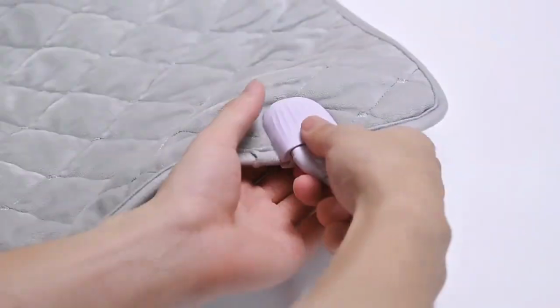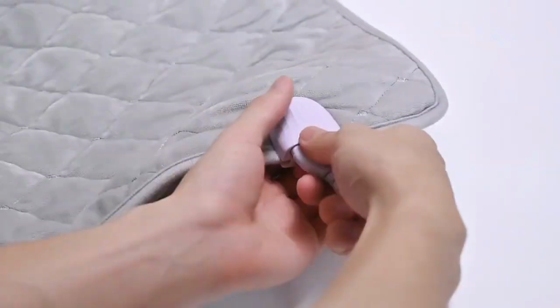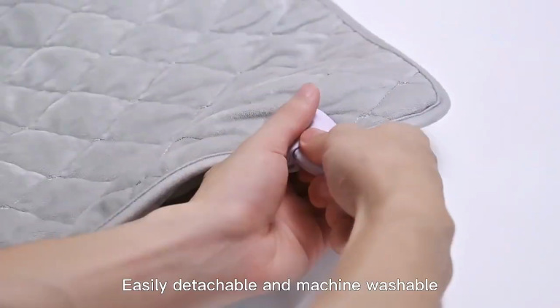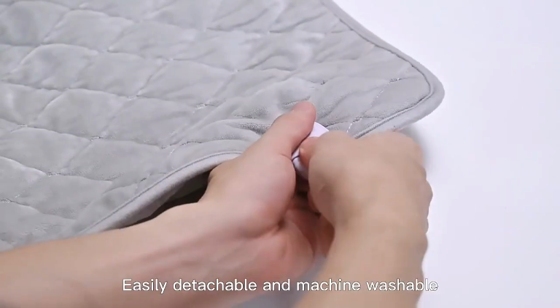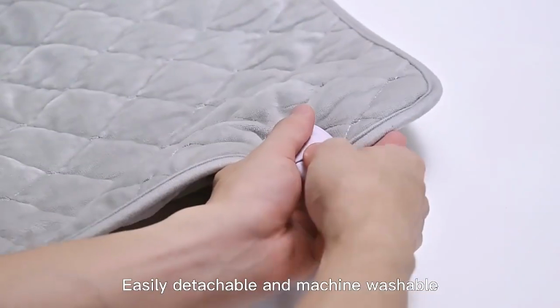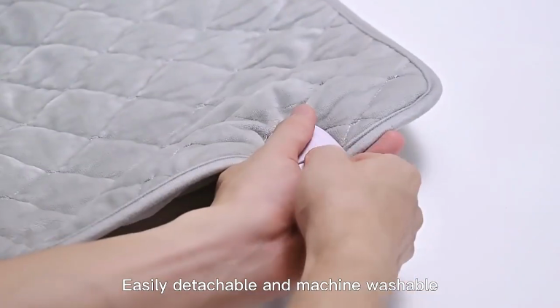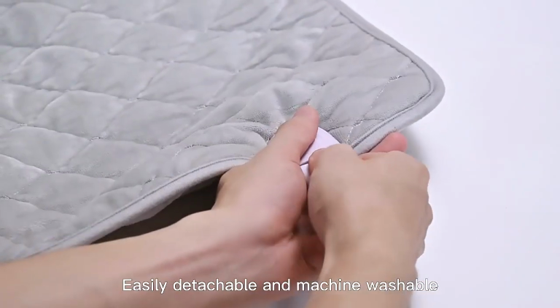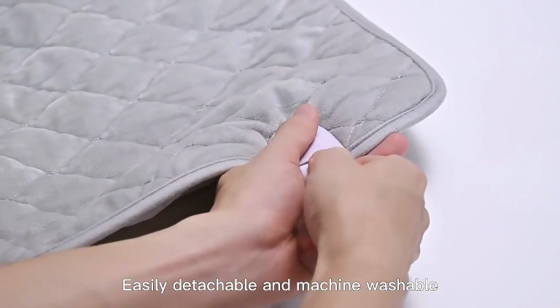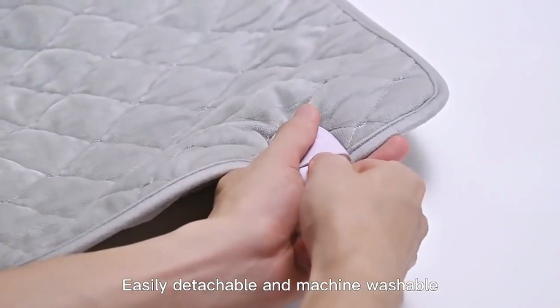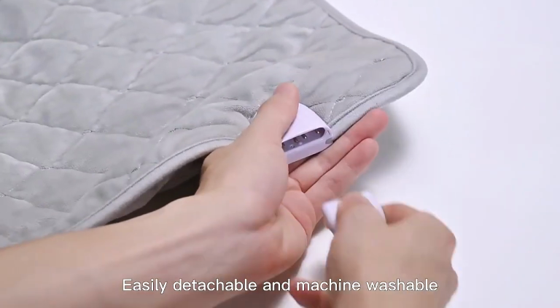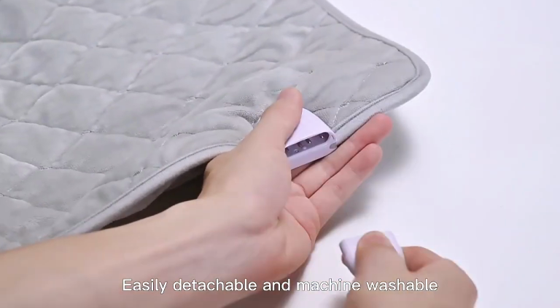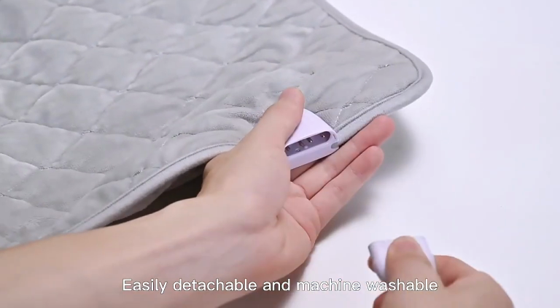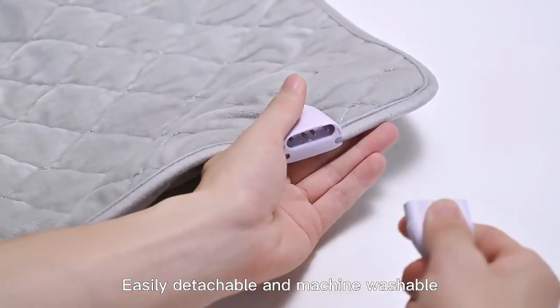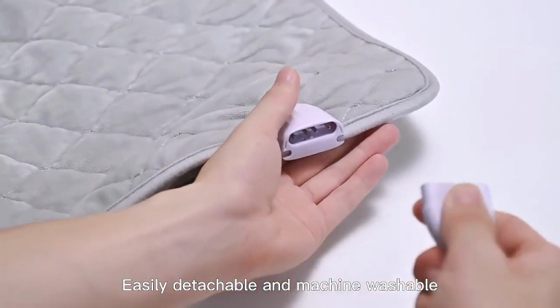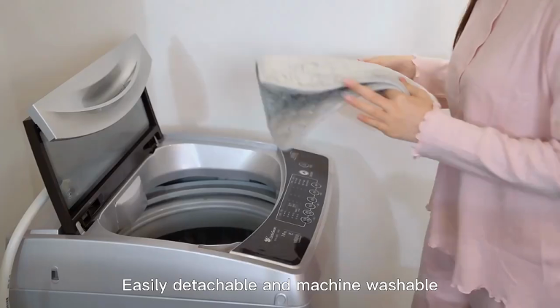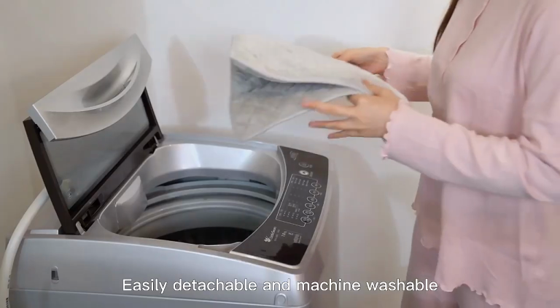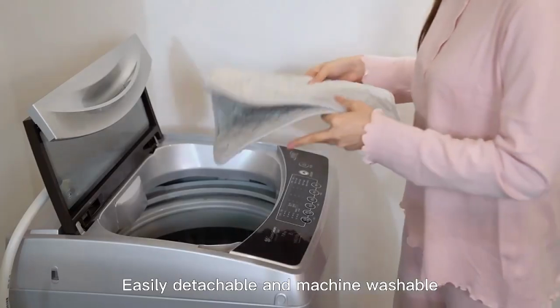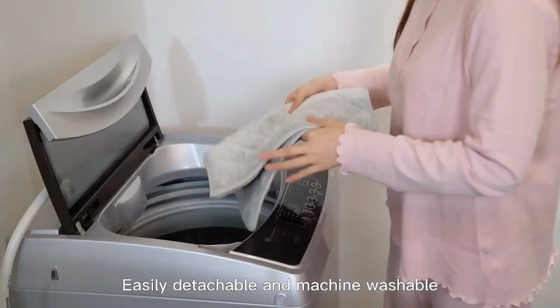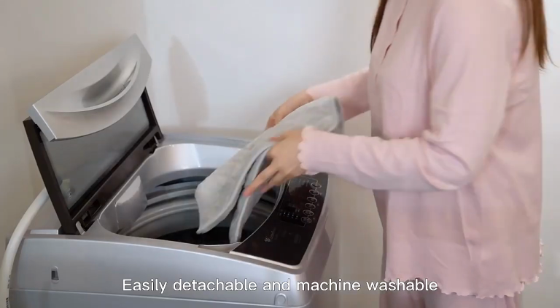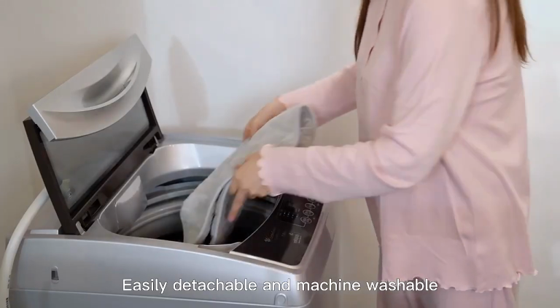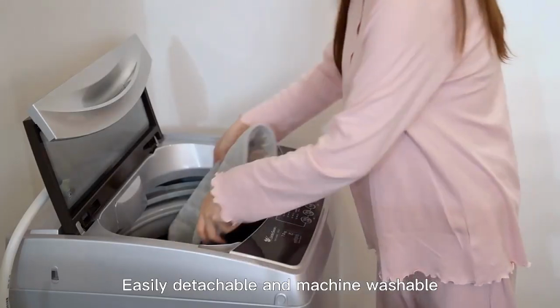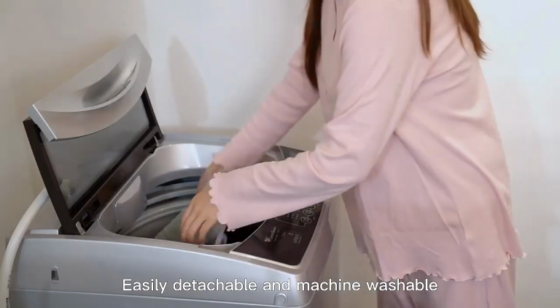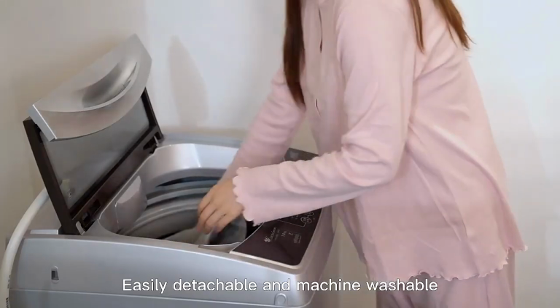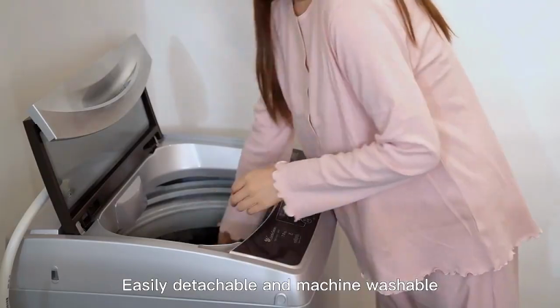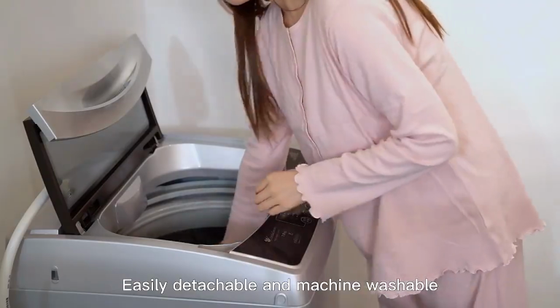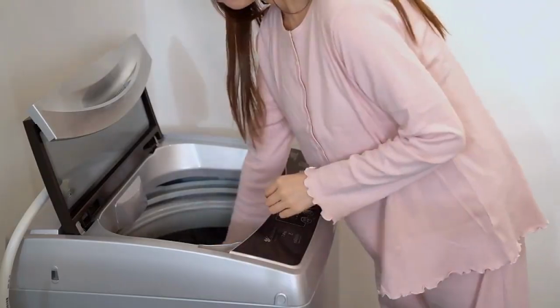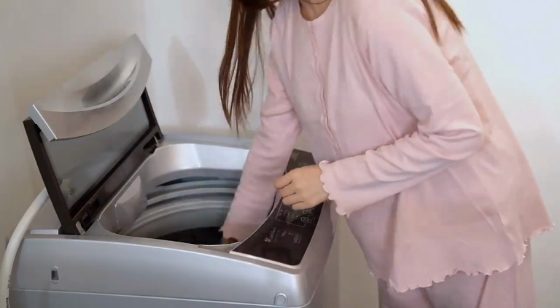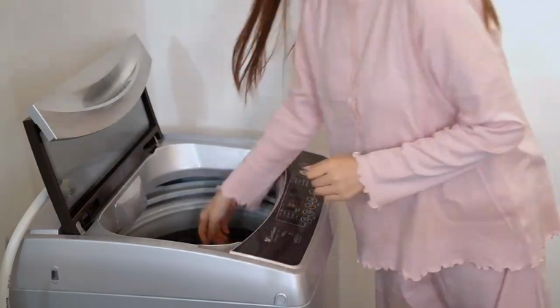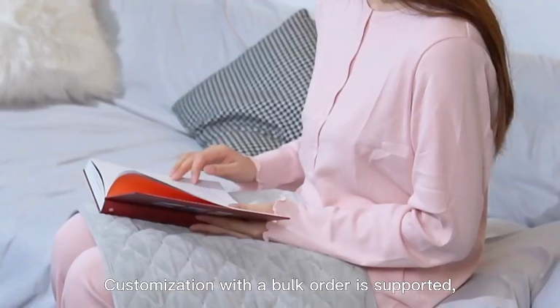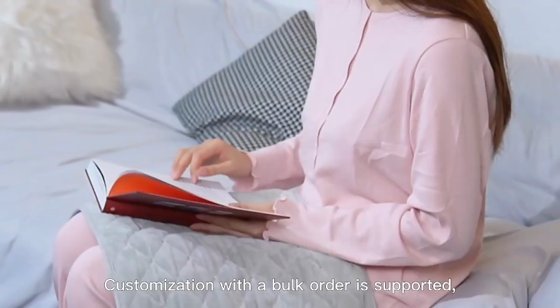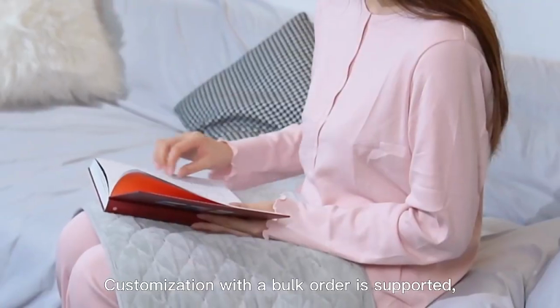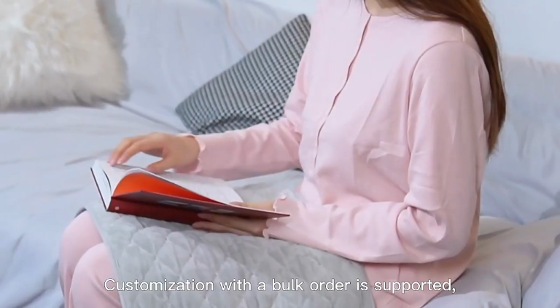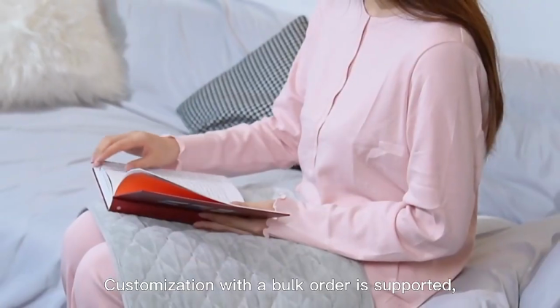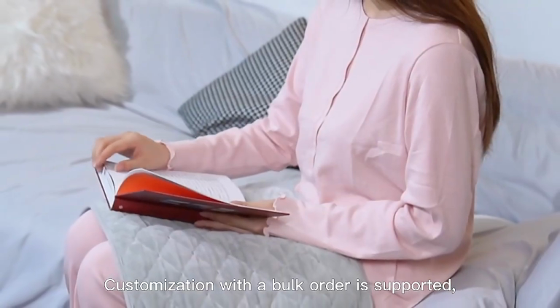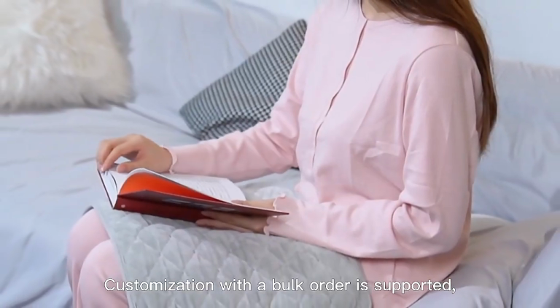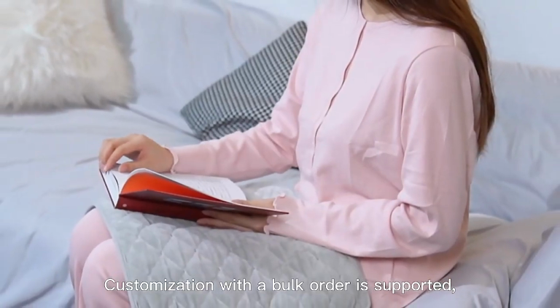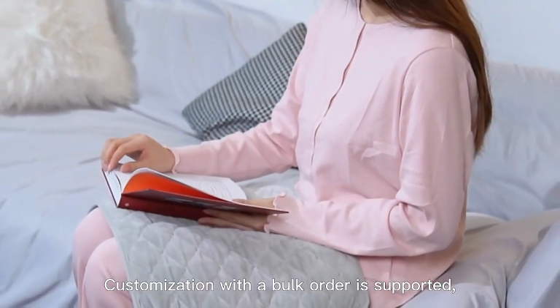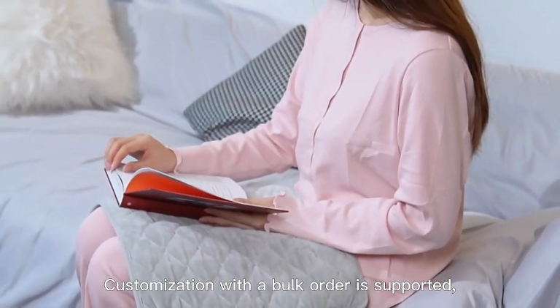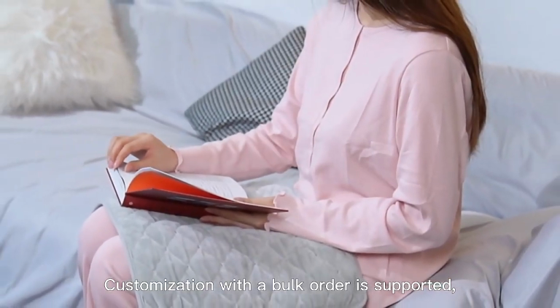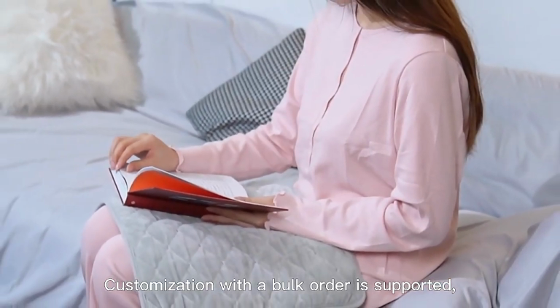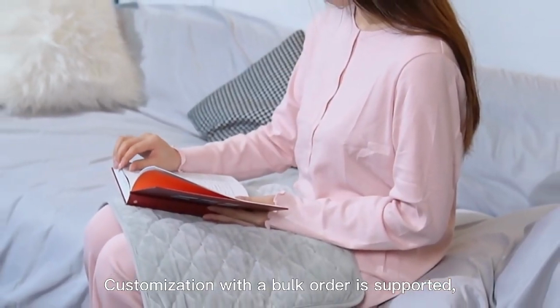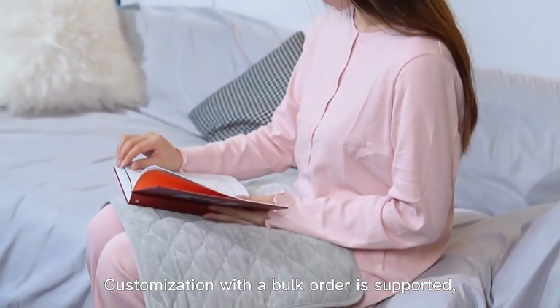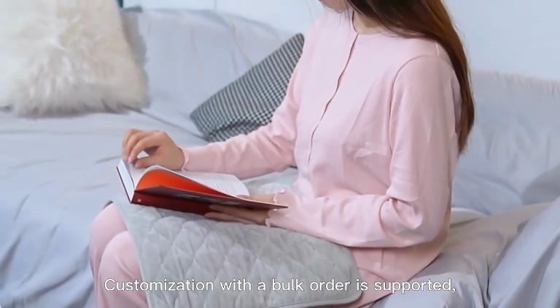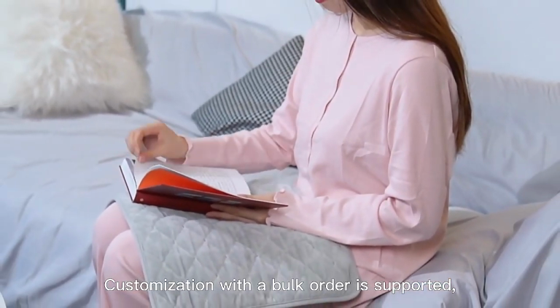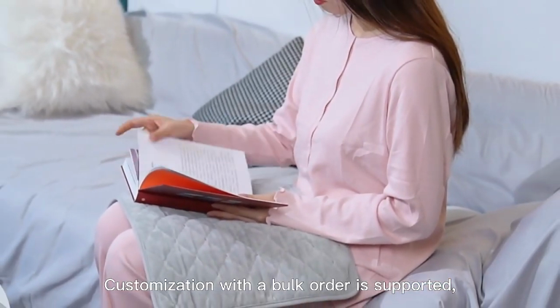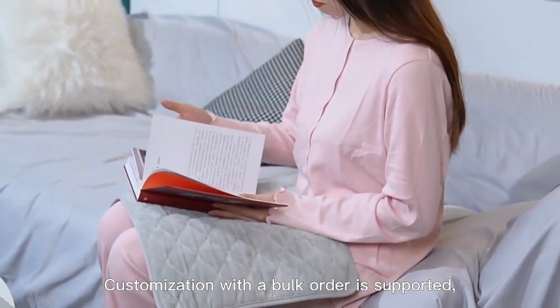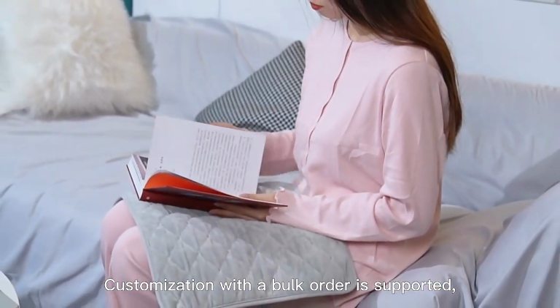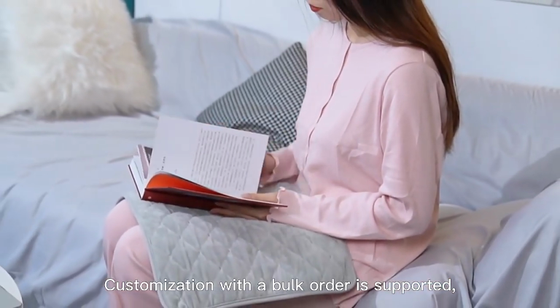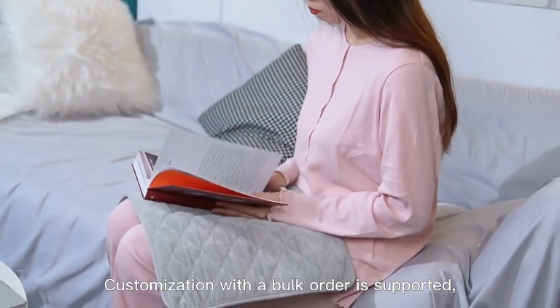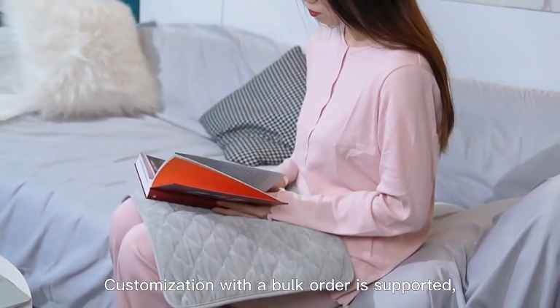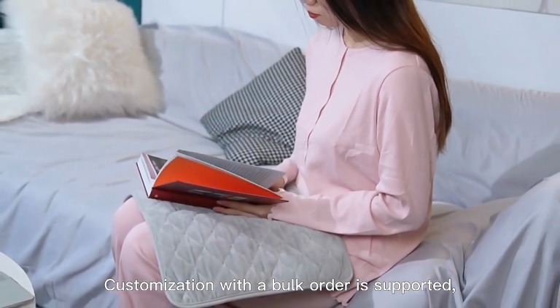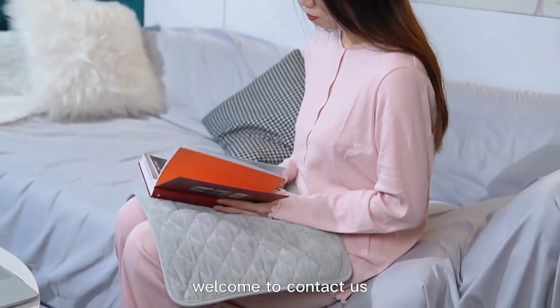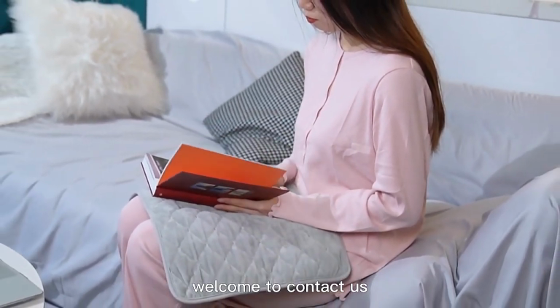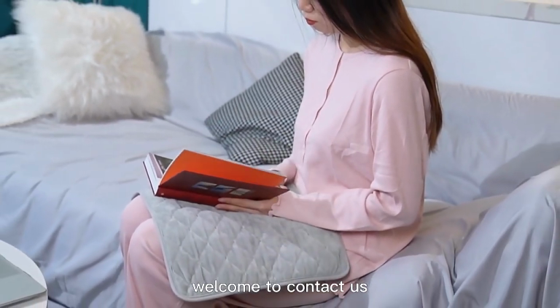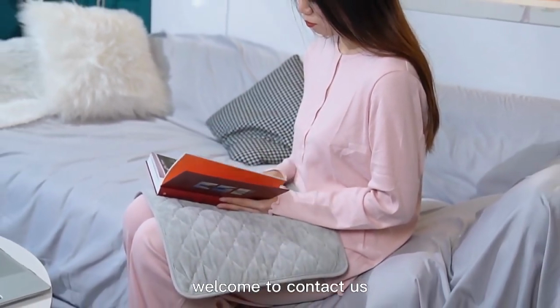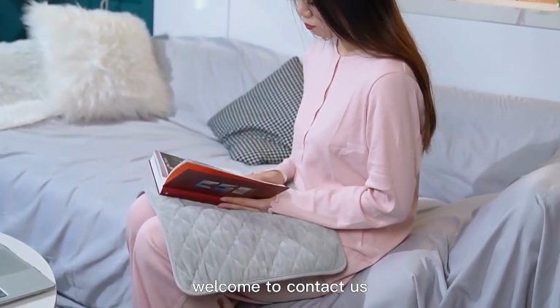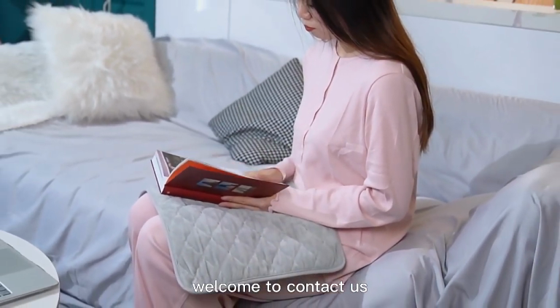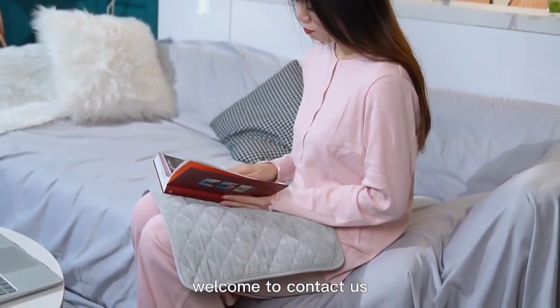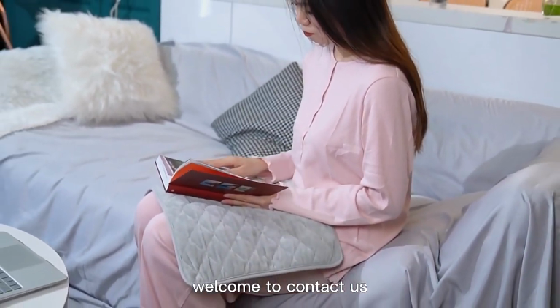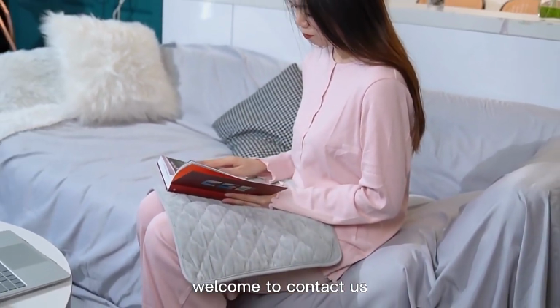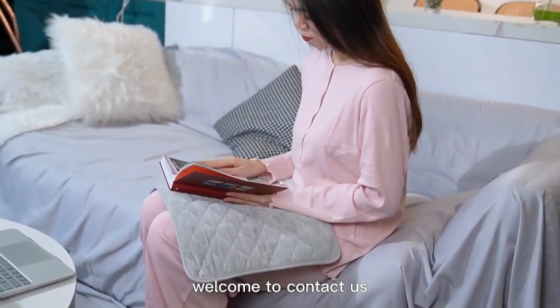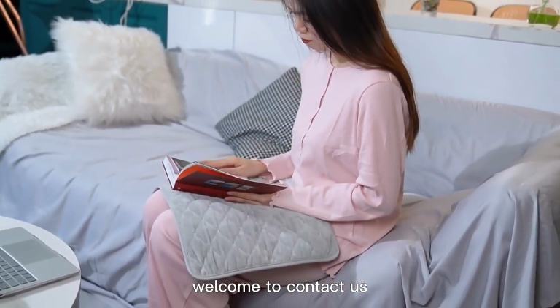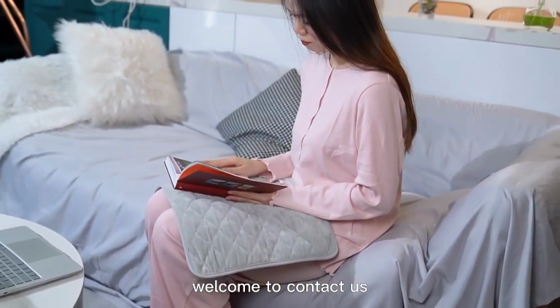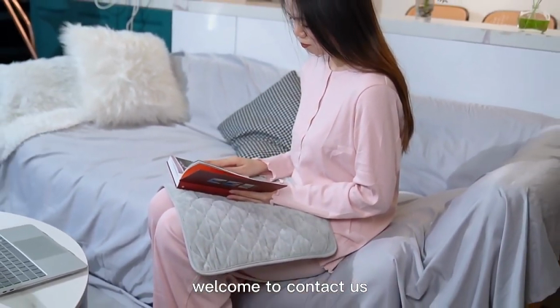Easily detachable and machine washable. Customization with a bulk order is supported. Welcome to contact us.